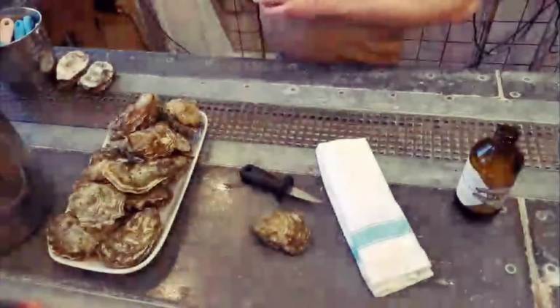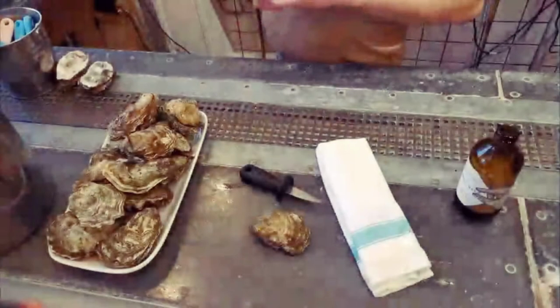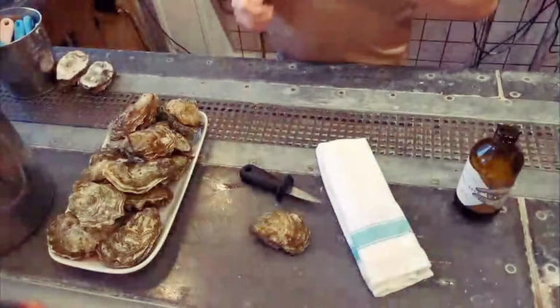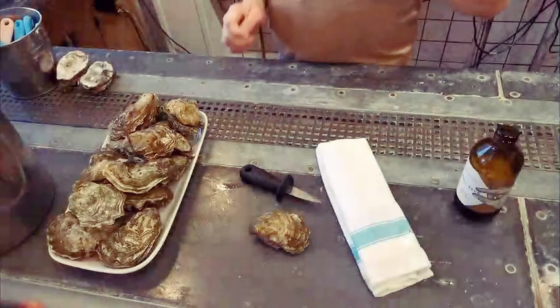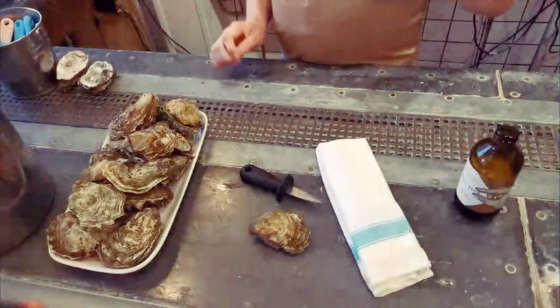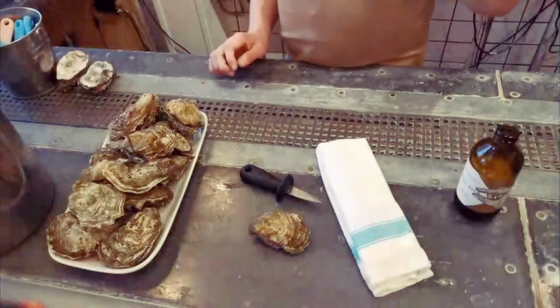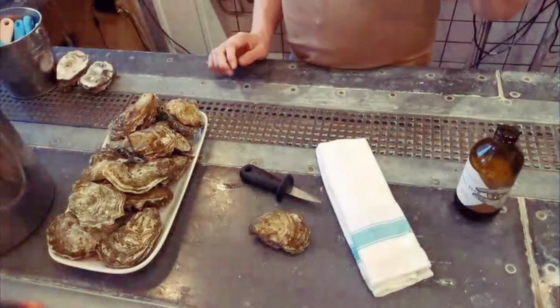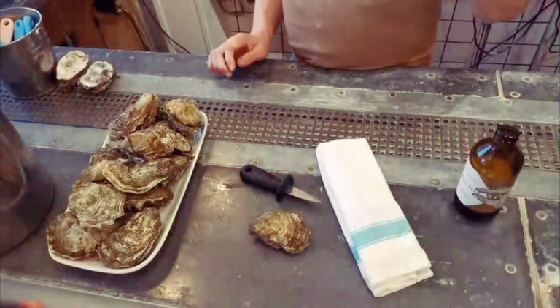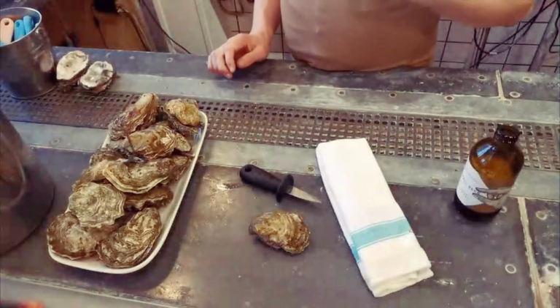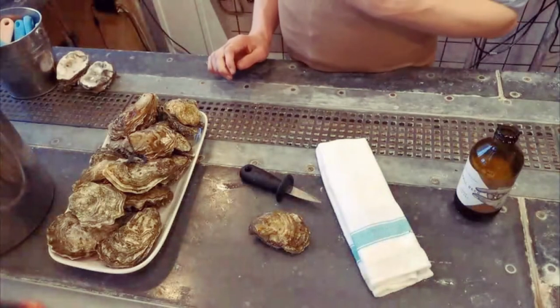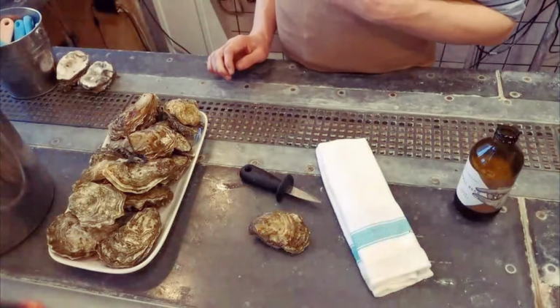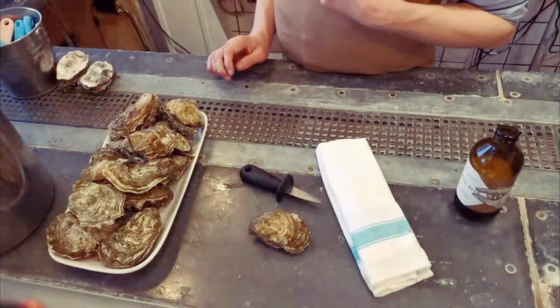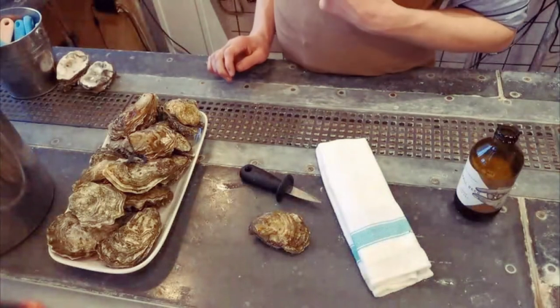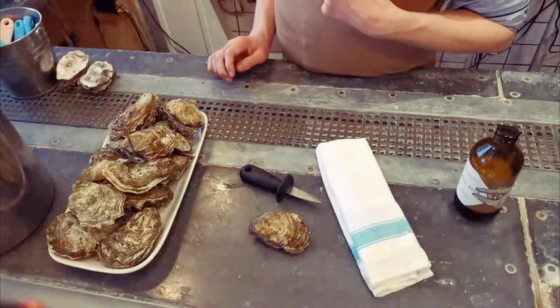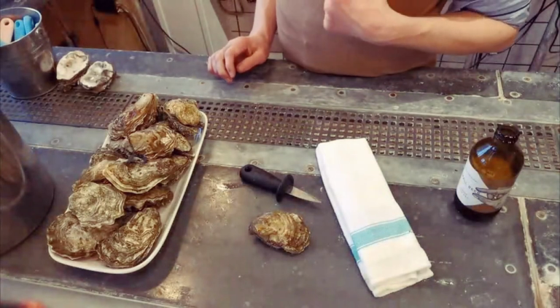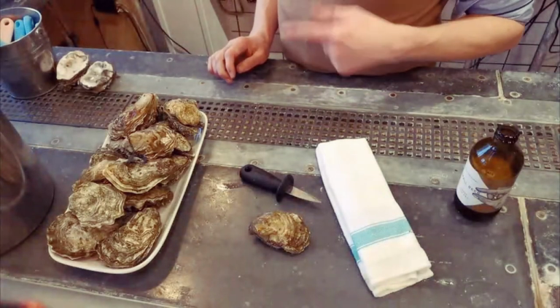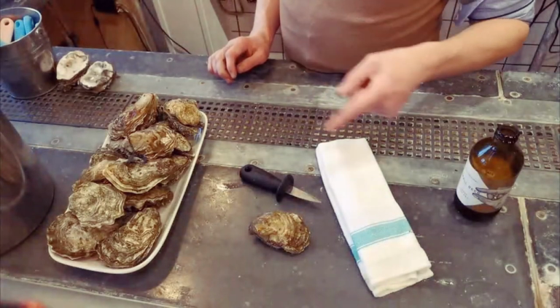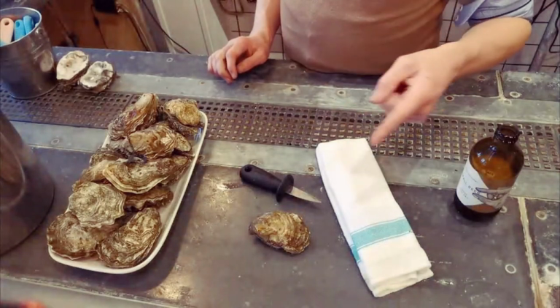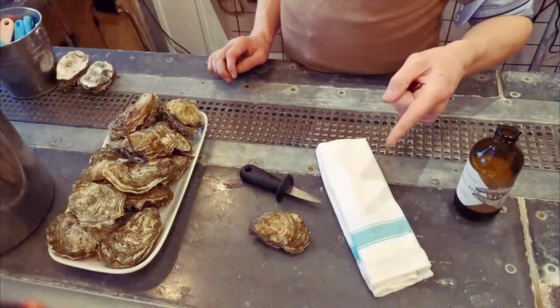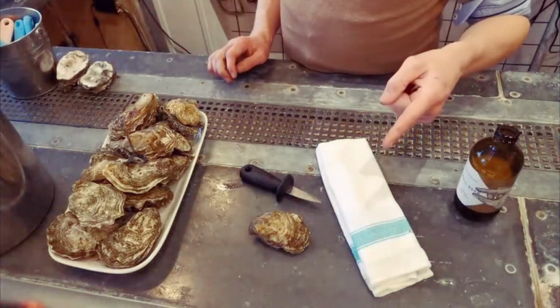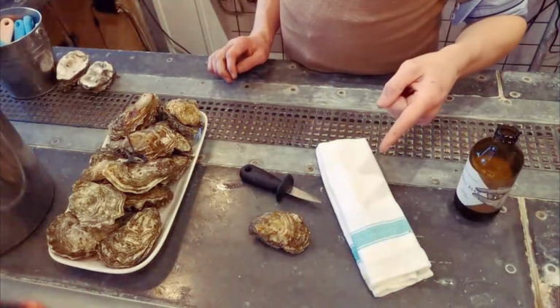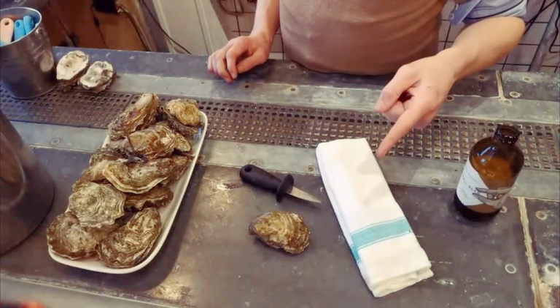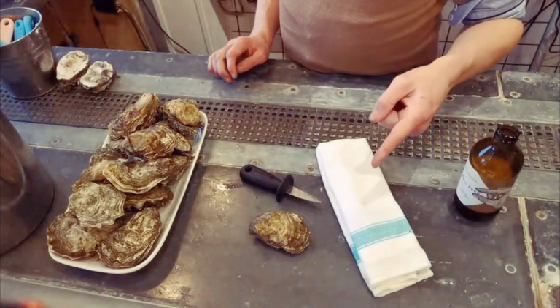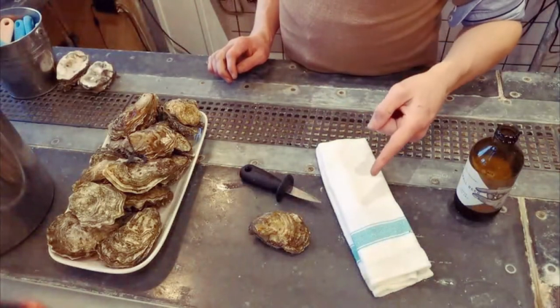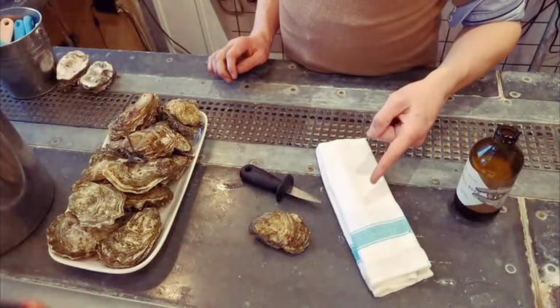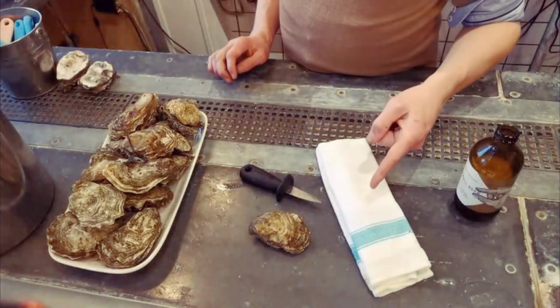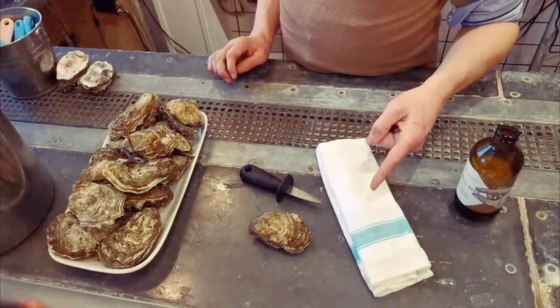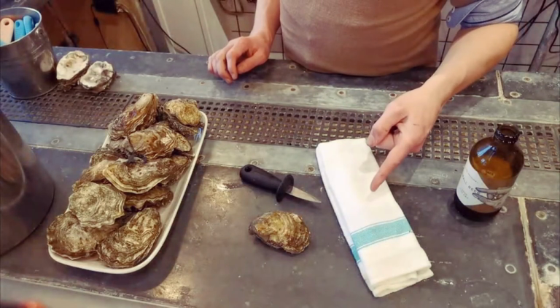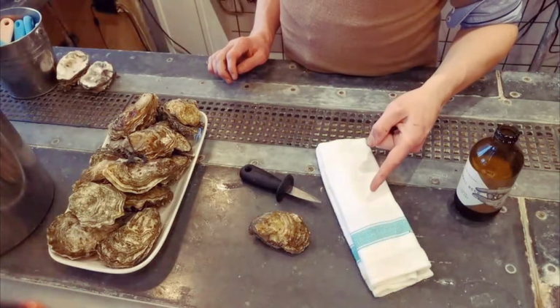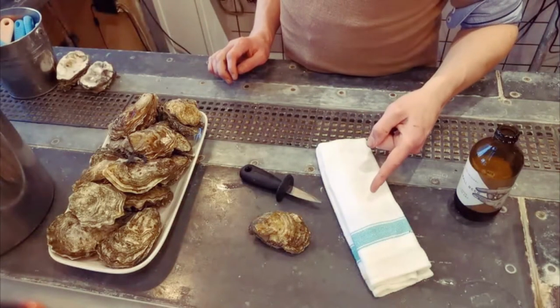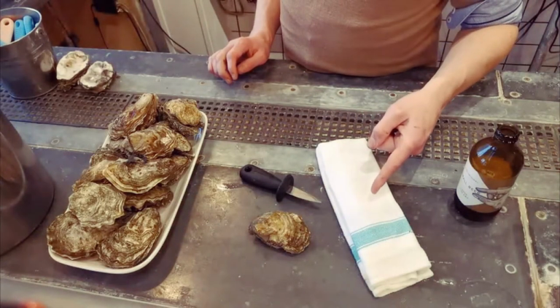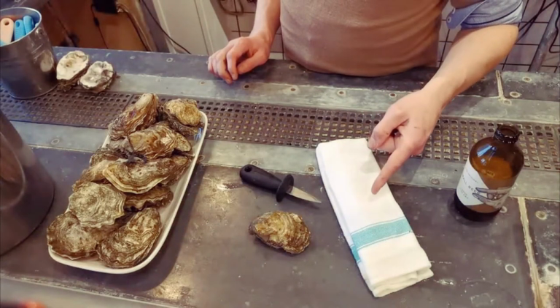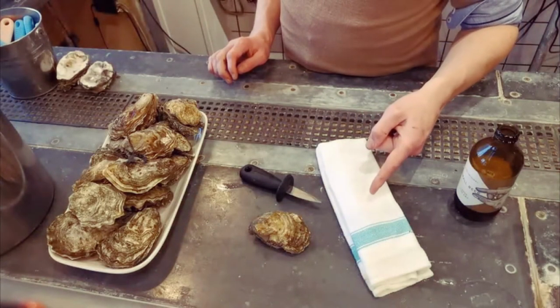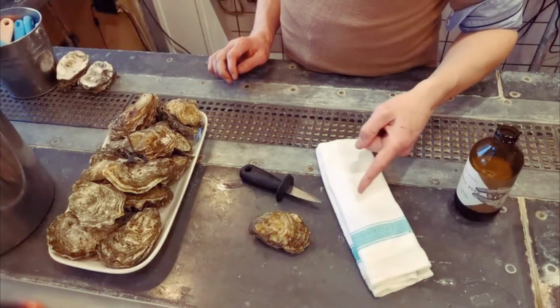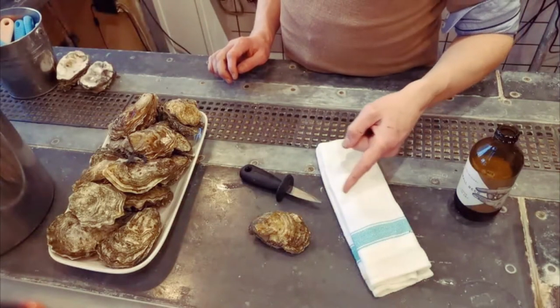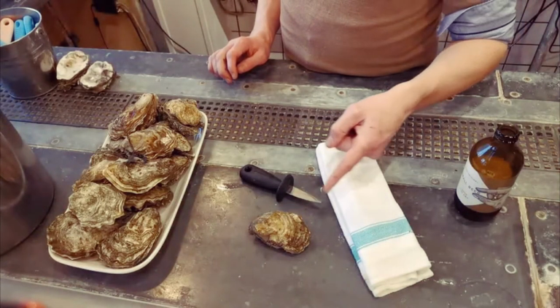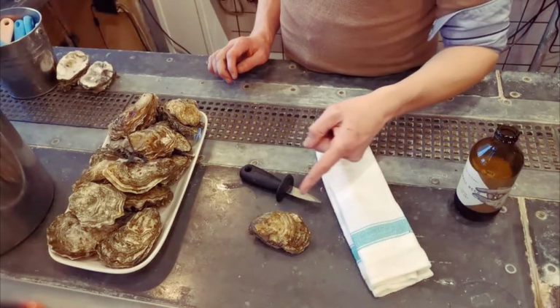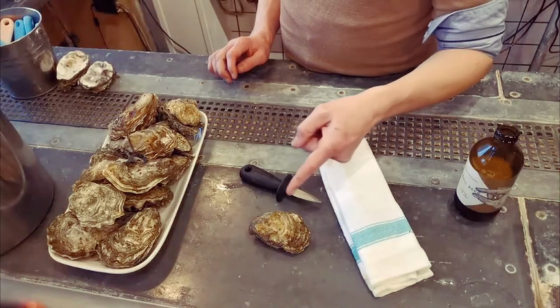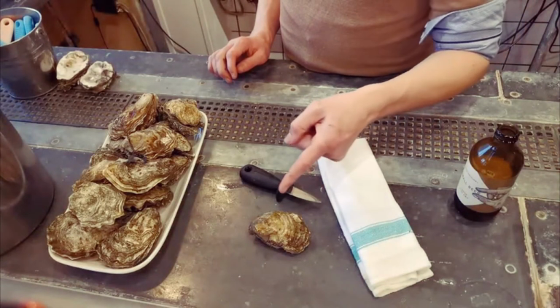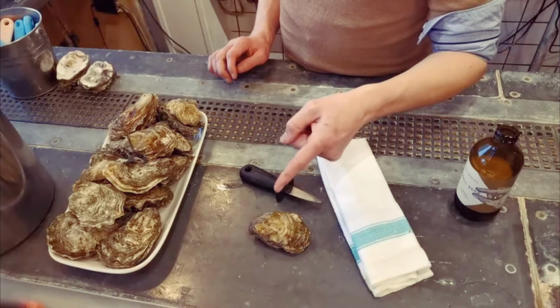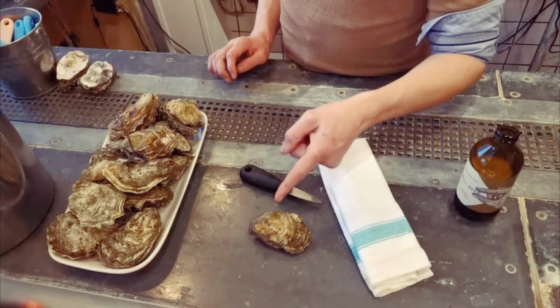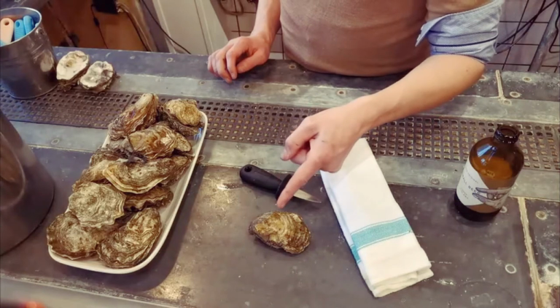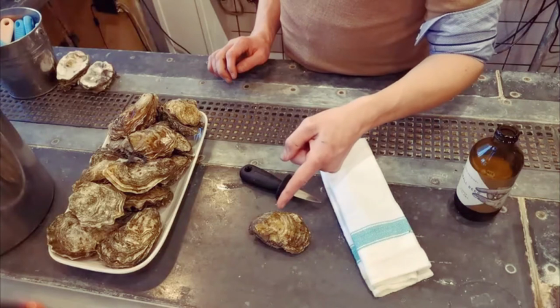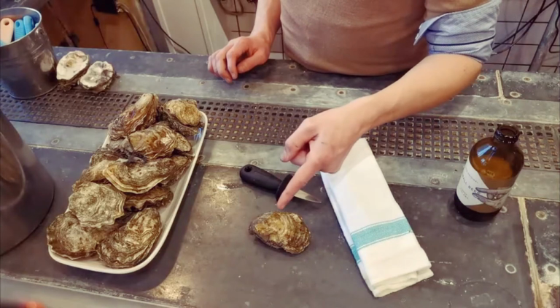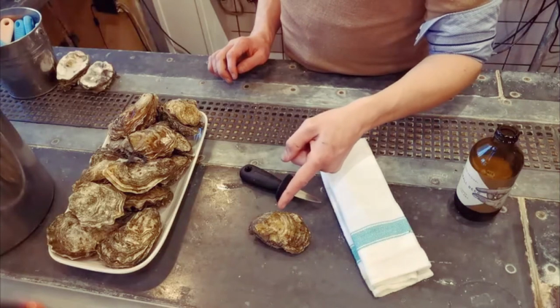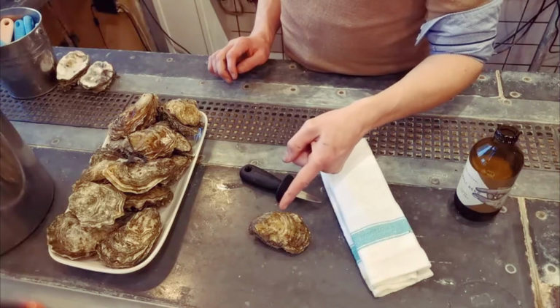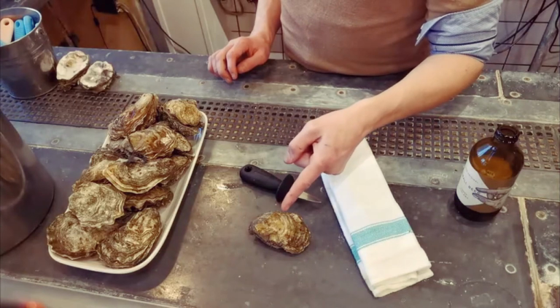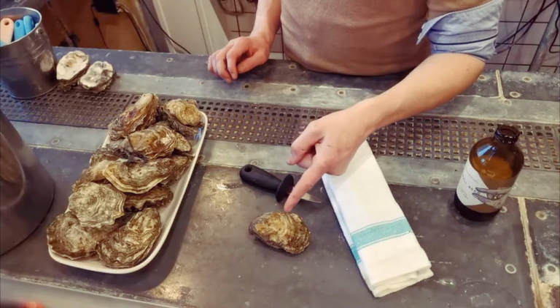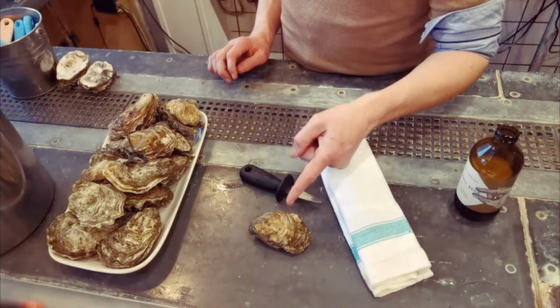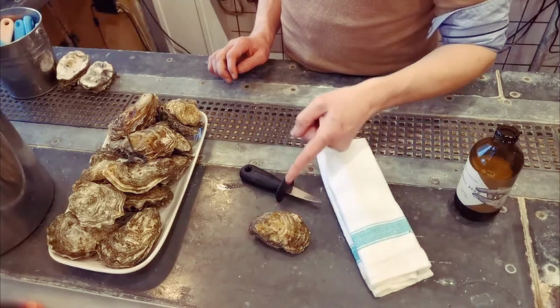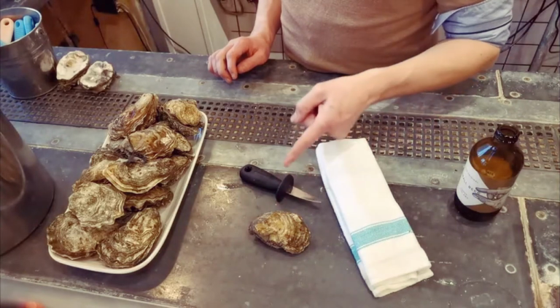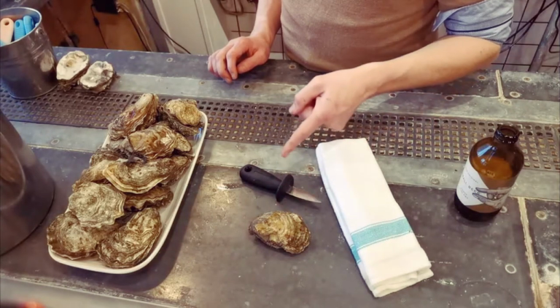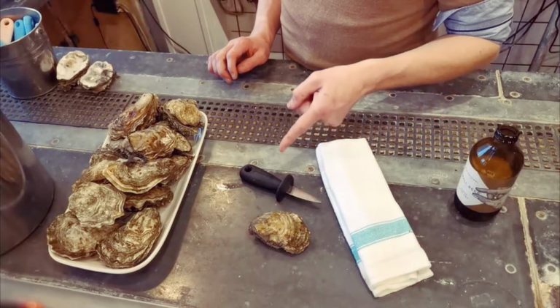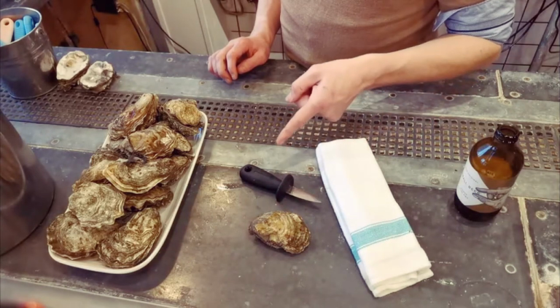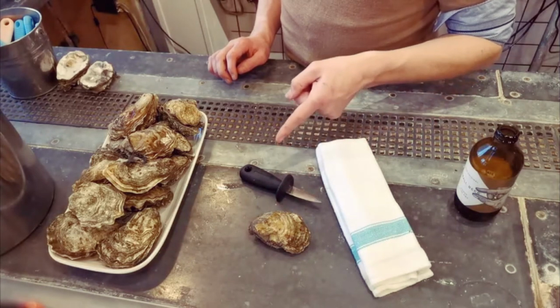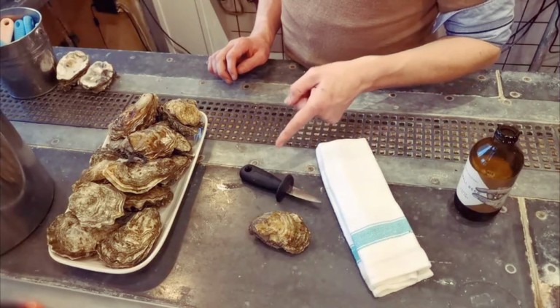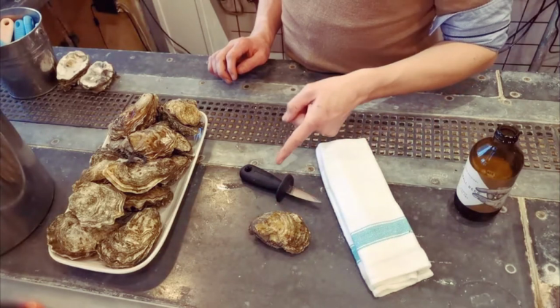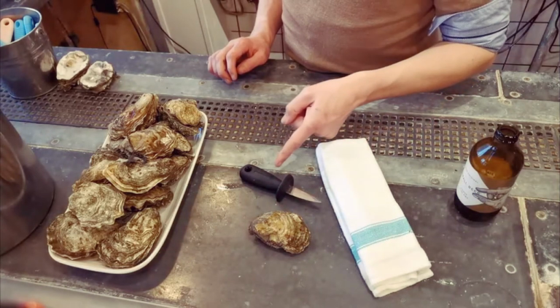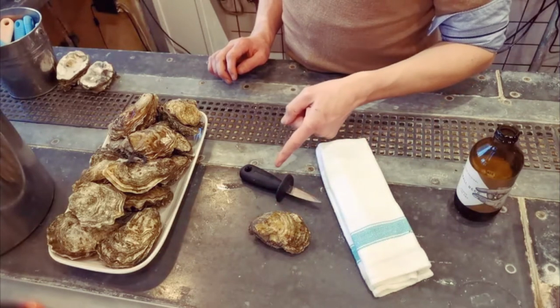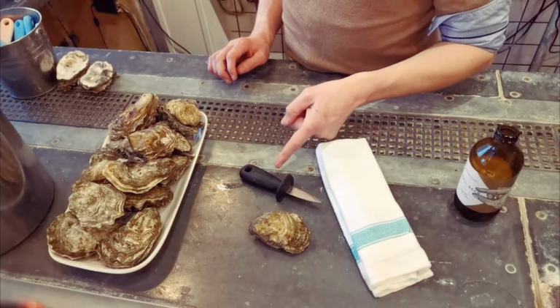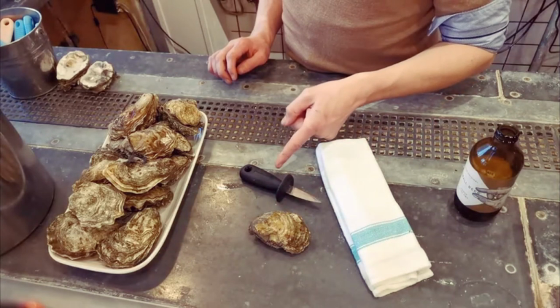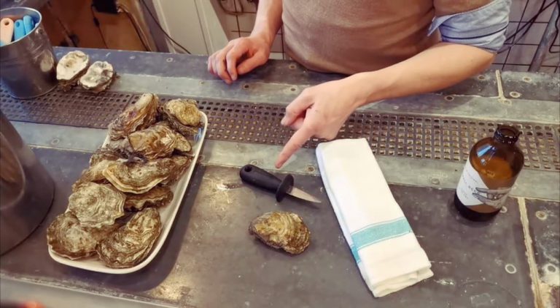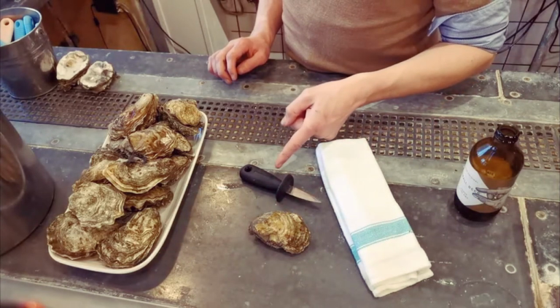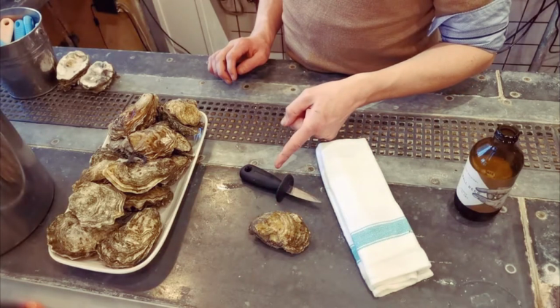When opening an oyster at home, one needs a tea towel, your oysters, and your shucking knife.